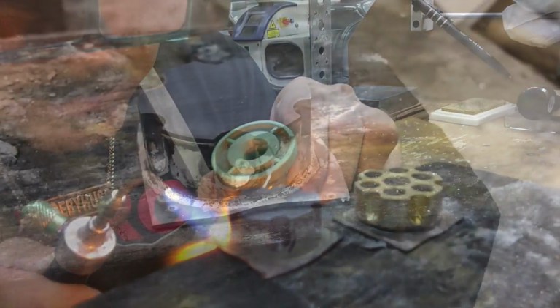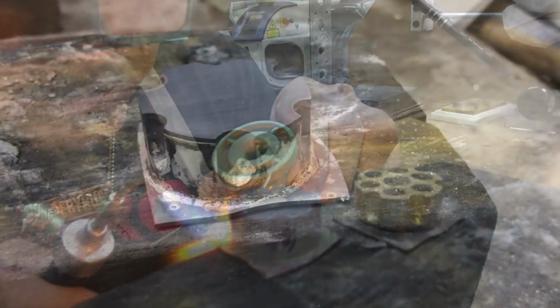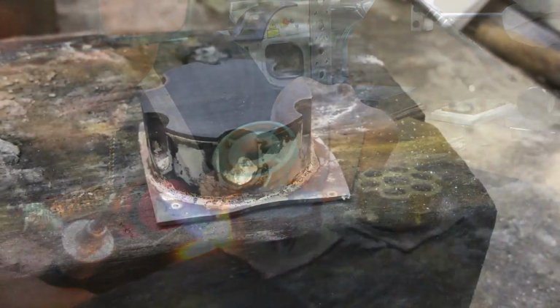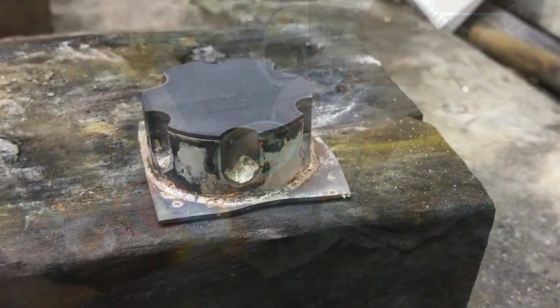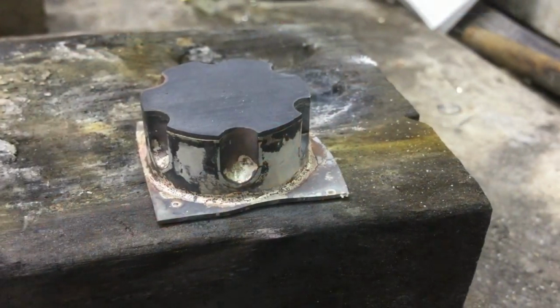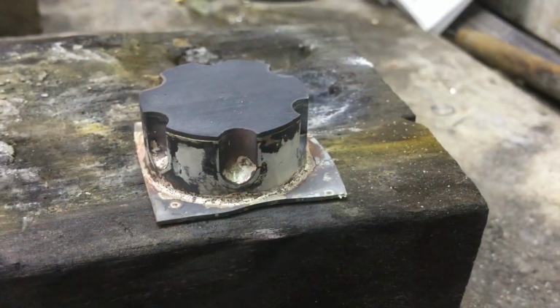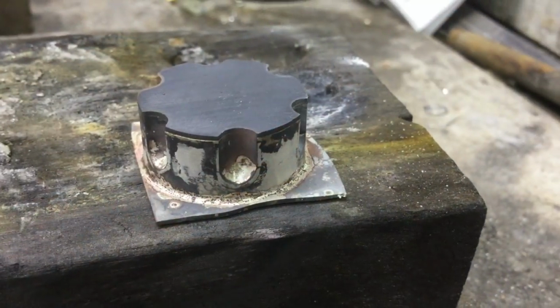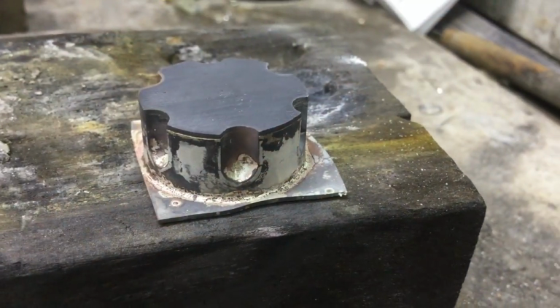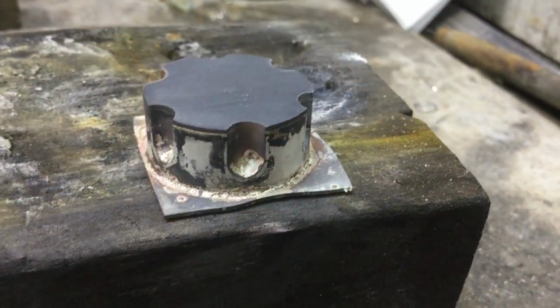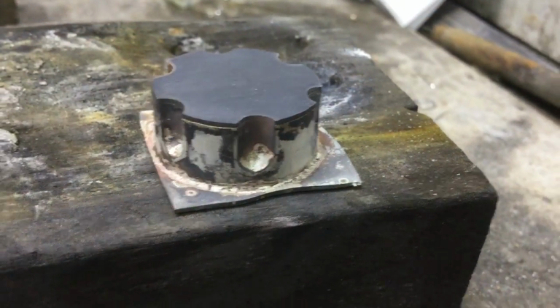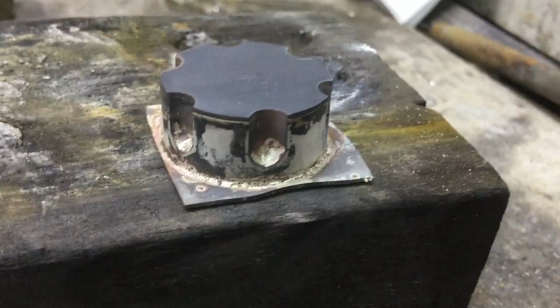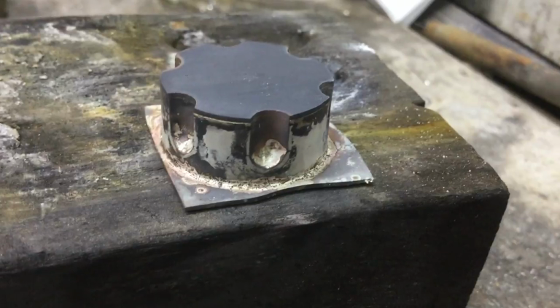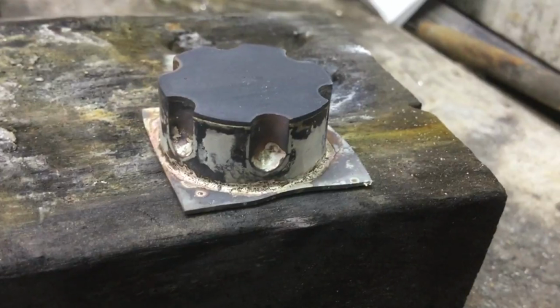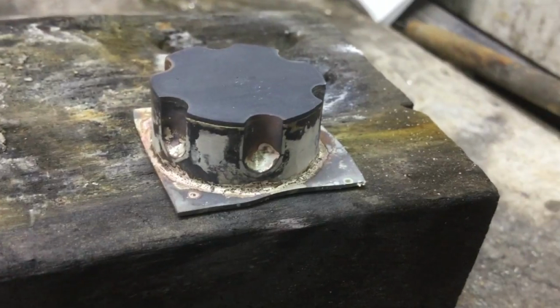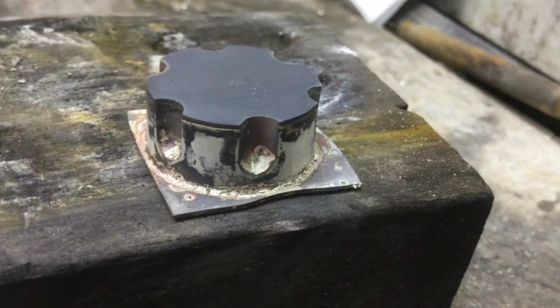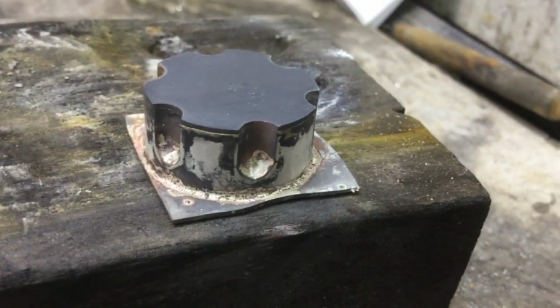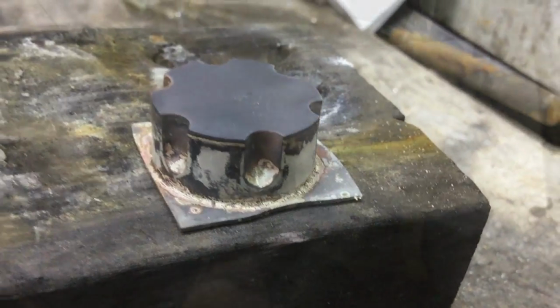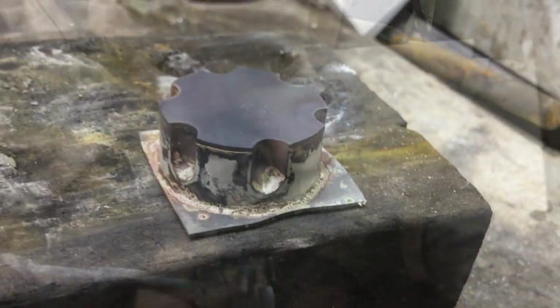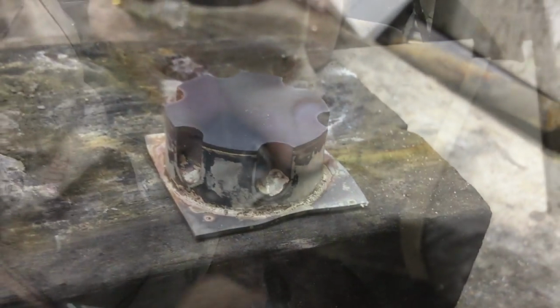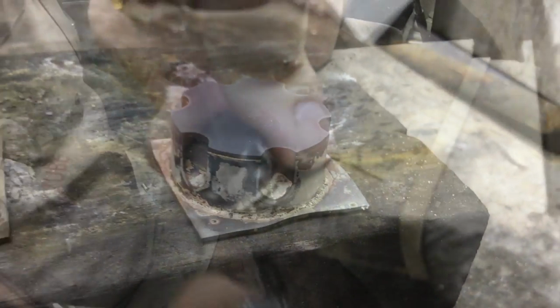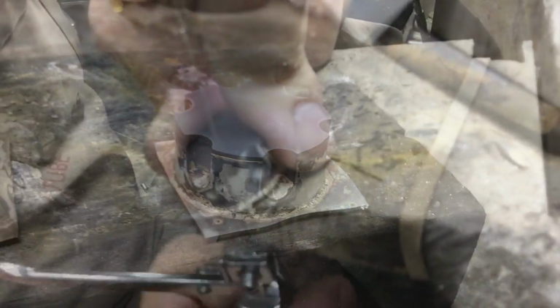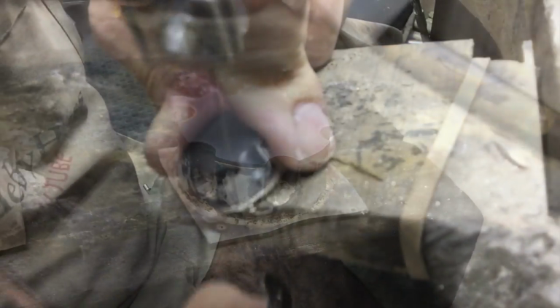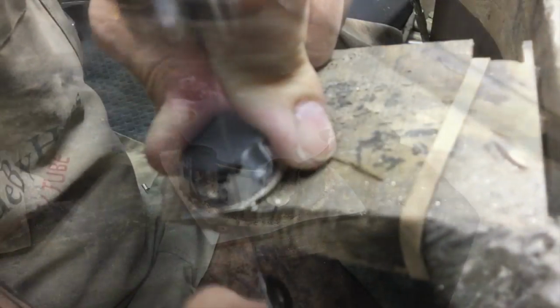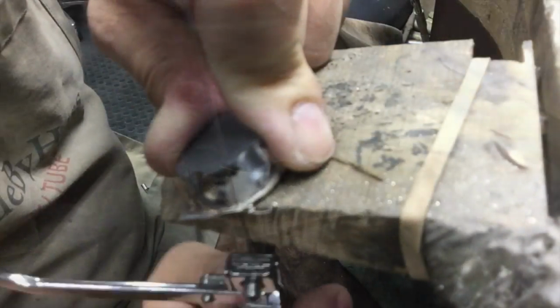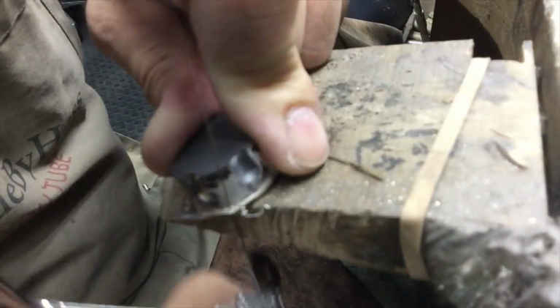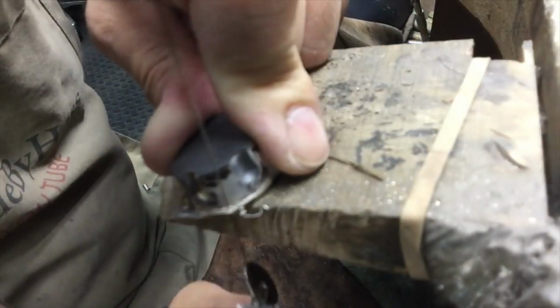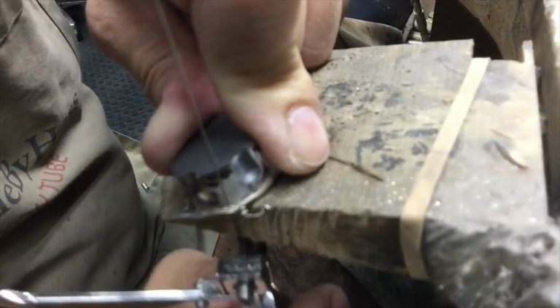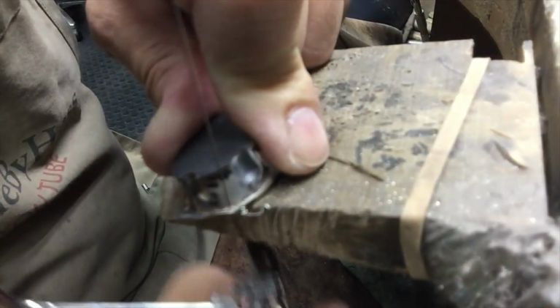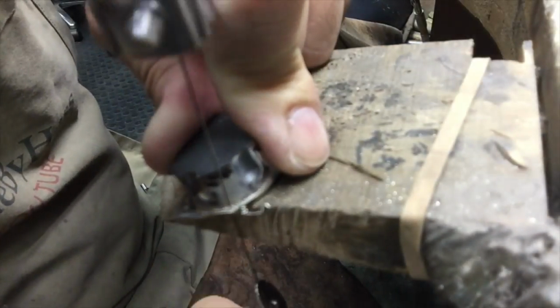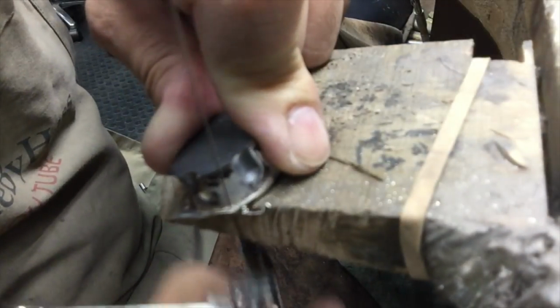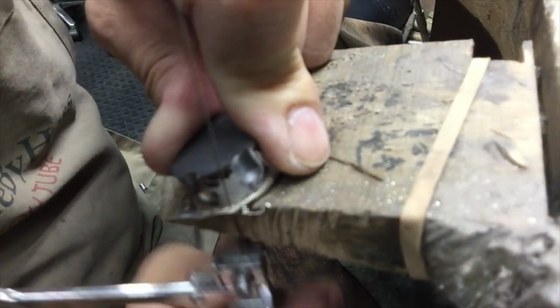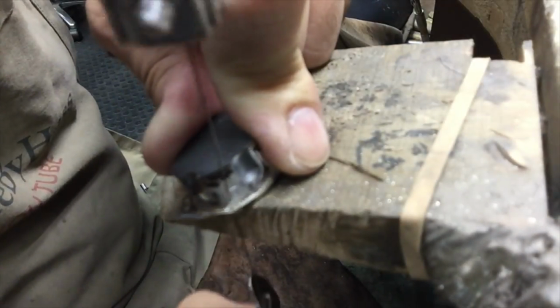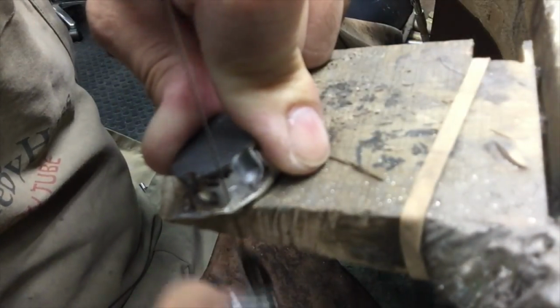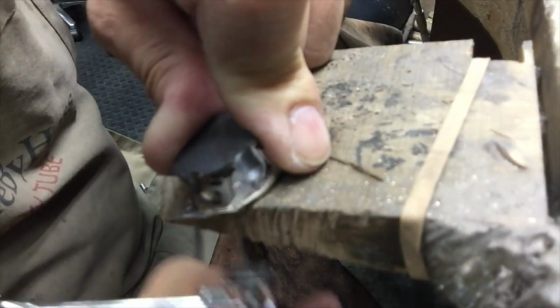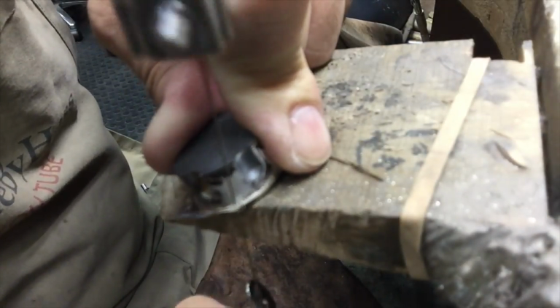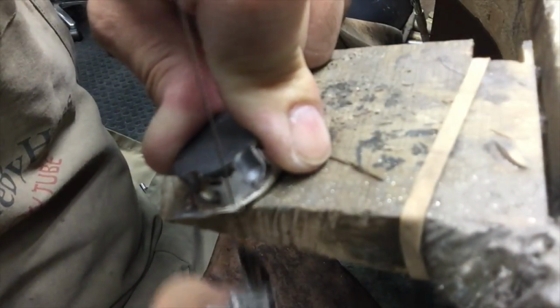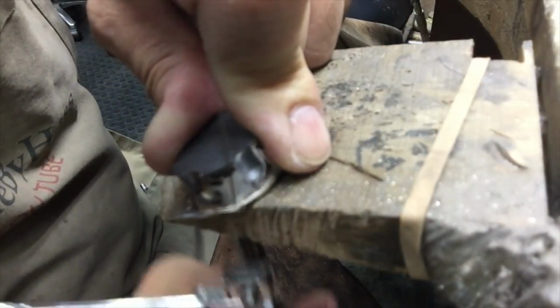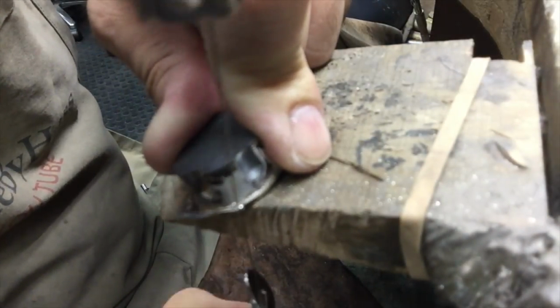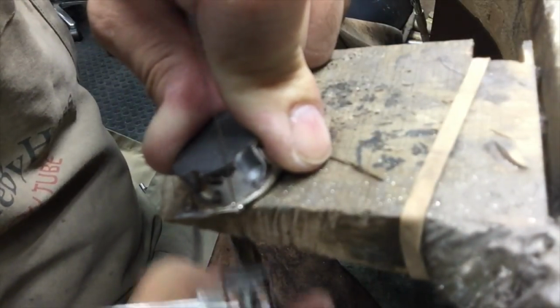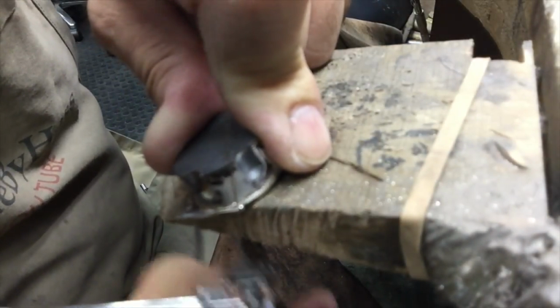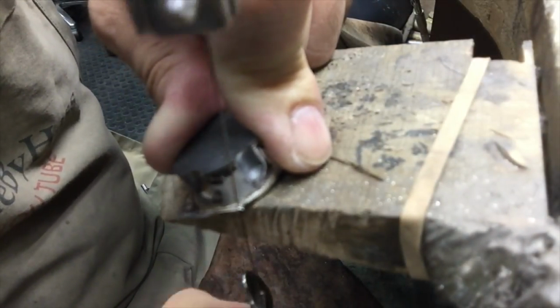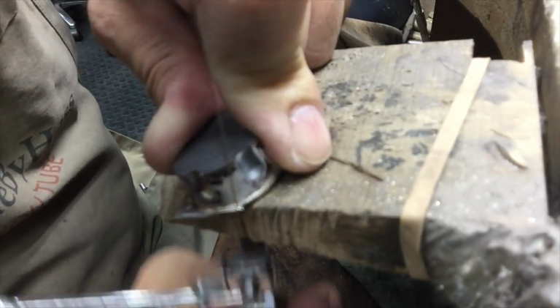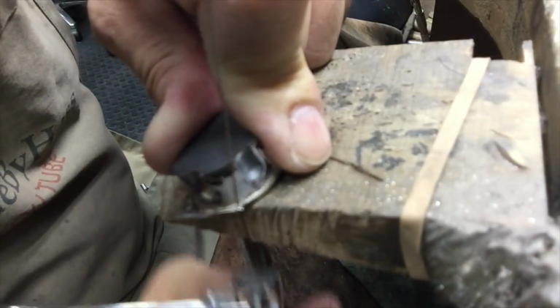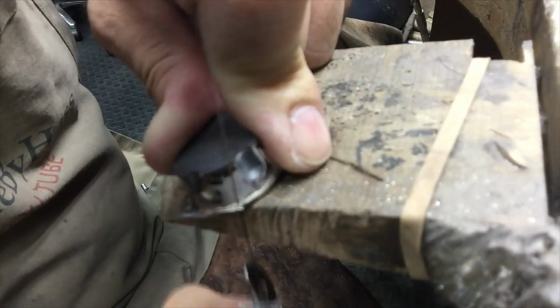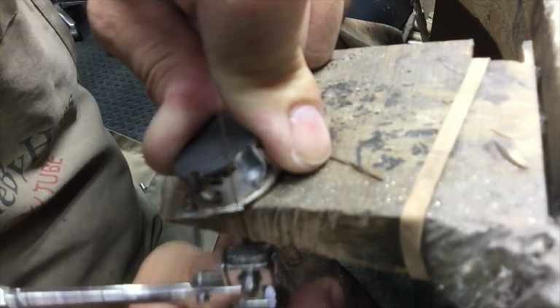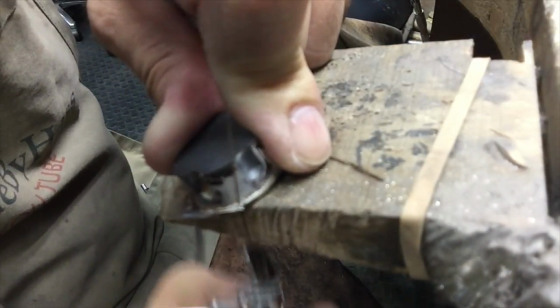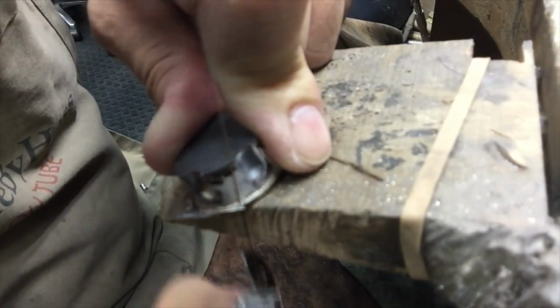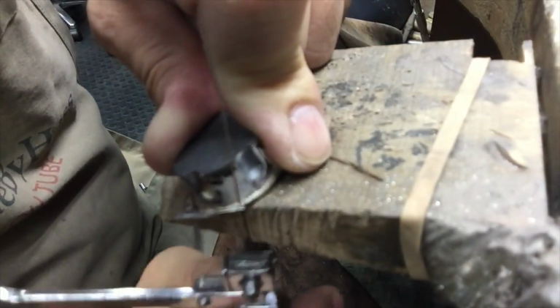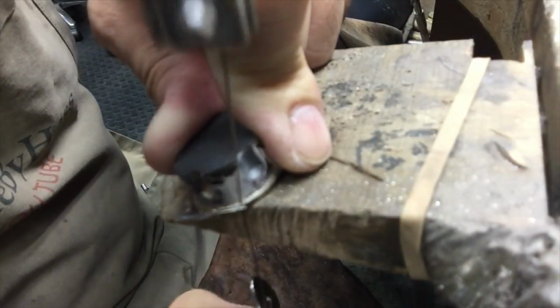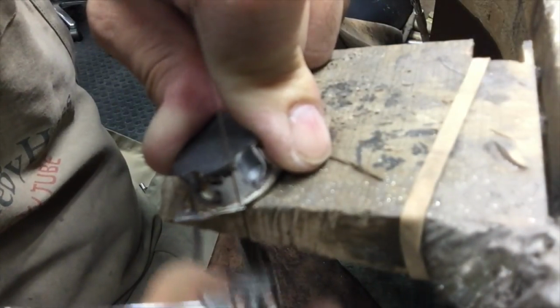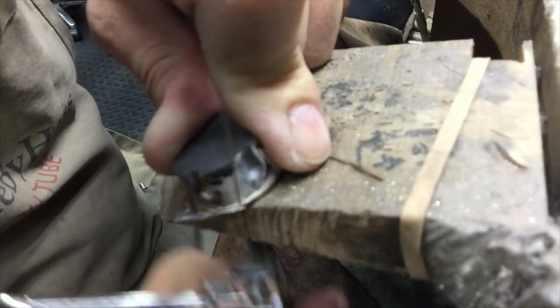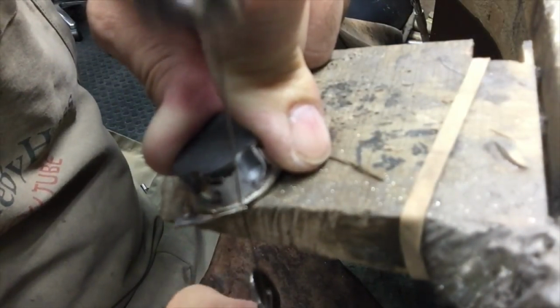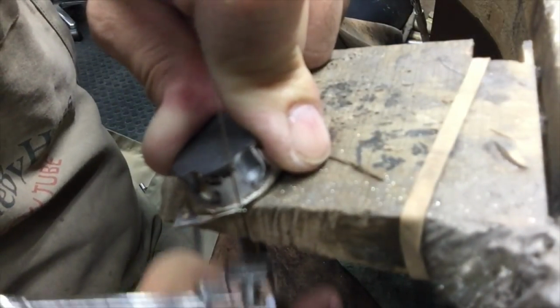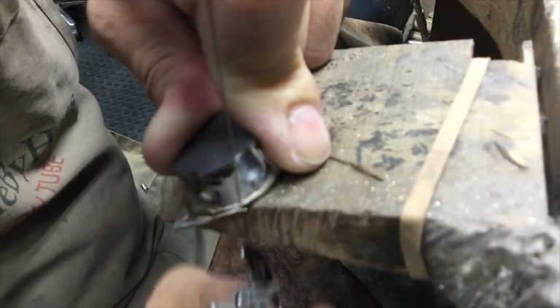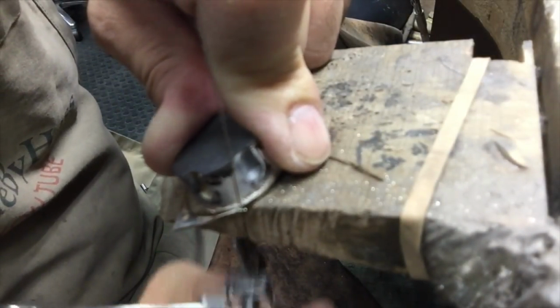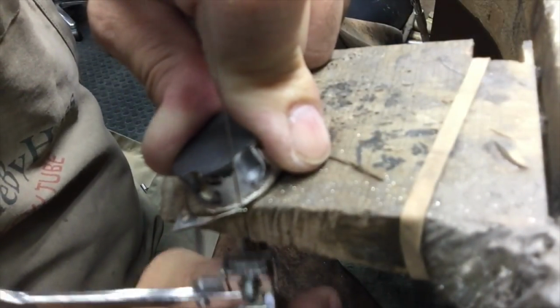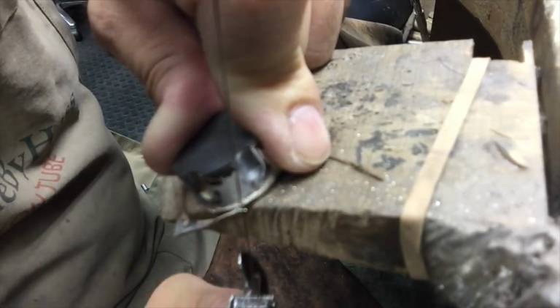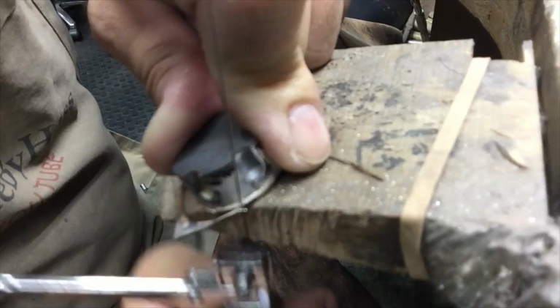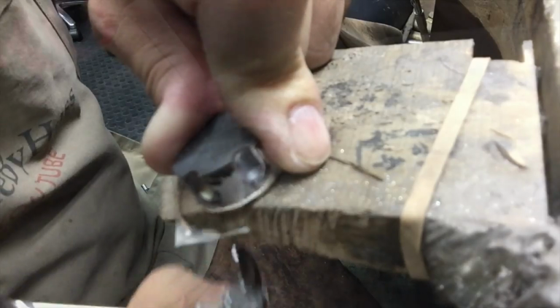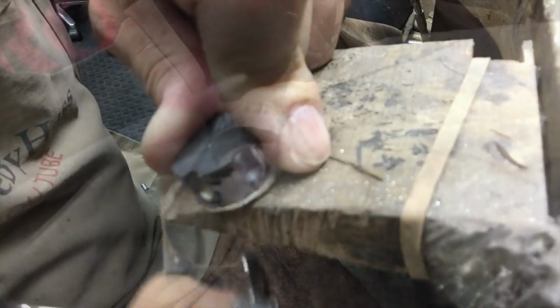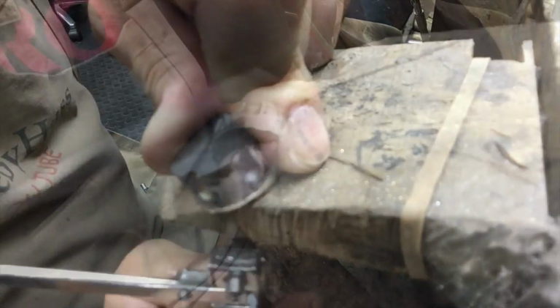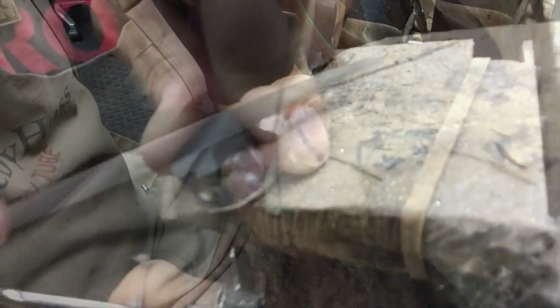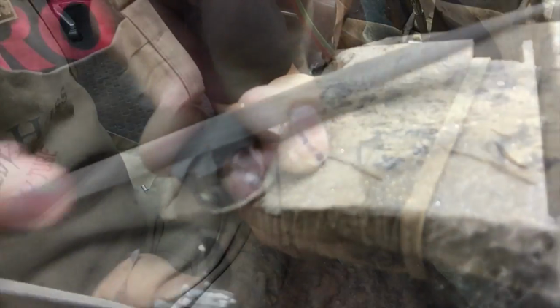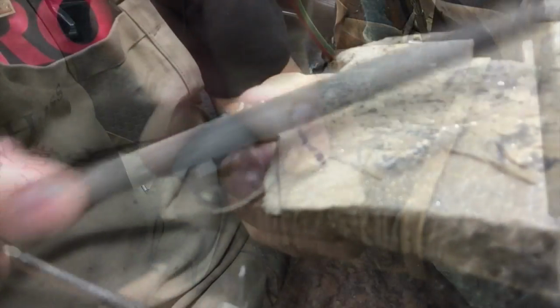I'm just soldering on the backs. Once again, just make sure there's plenty of solder and then just cut off any excess.